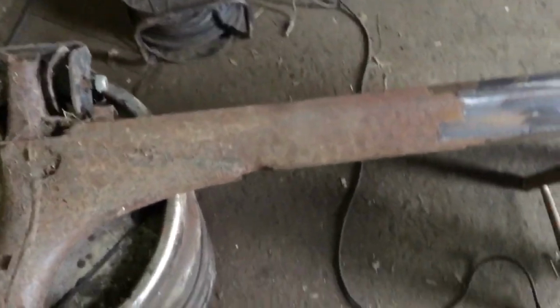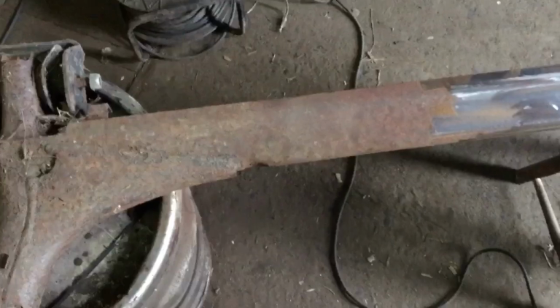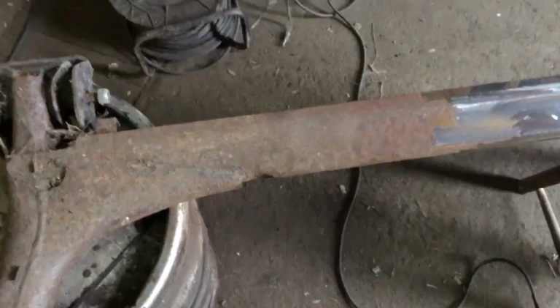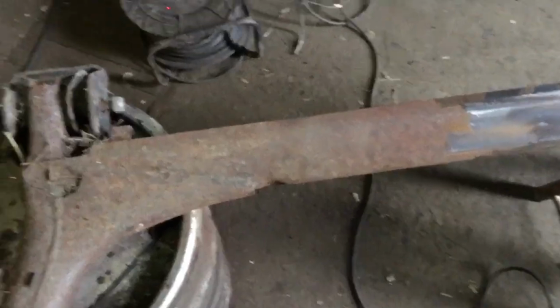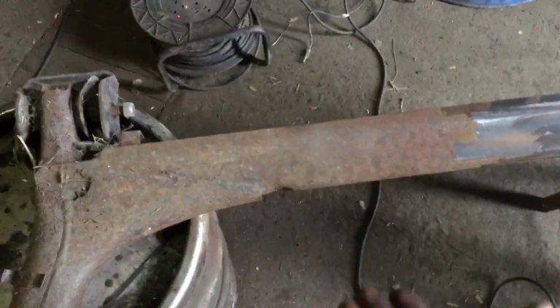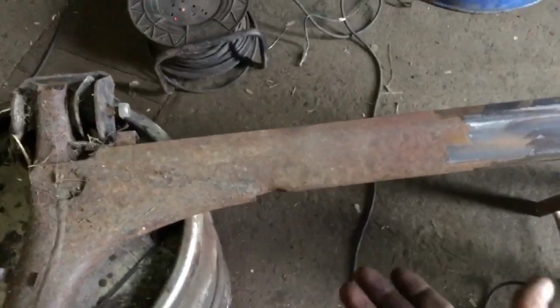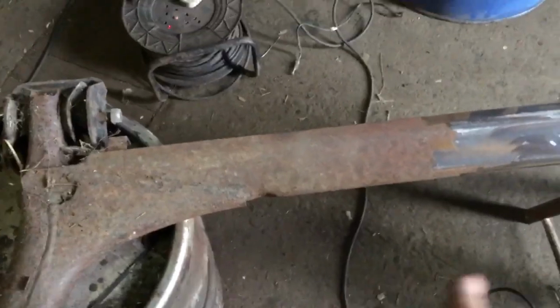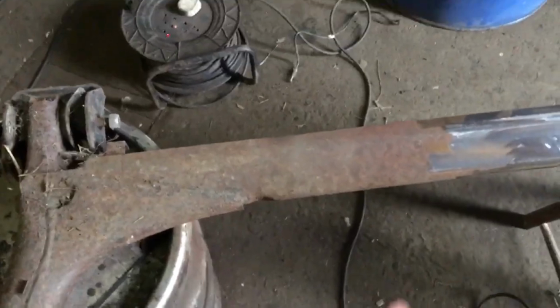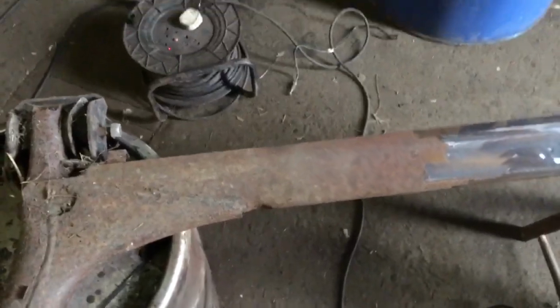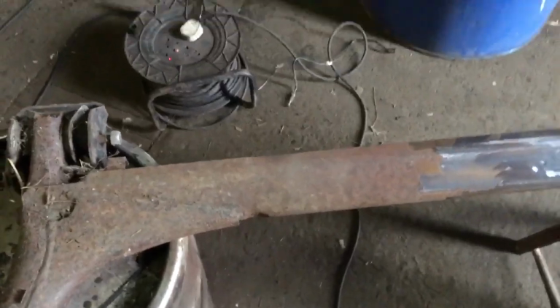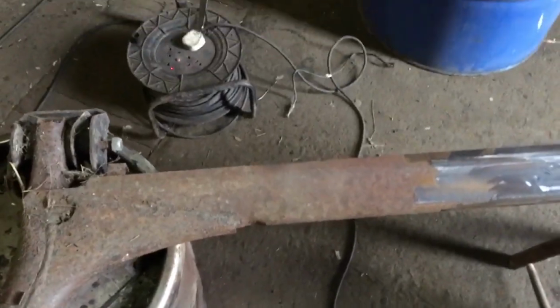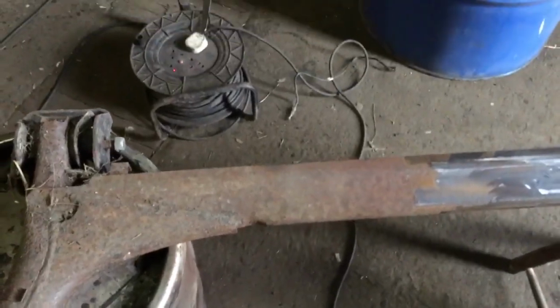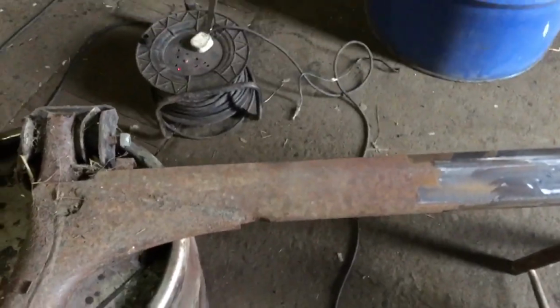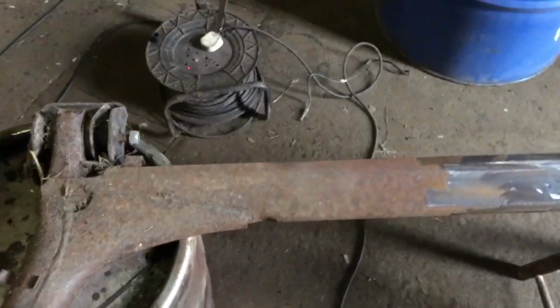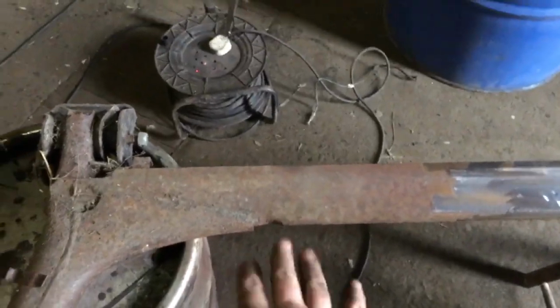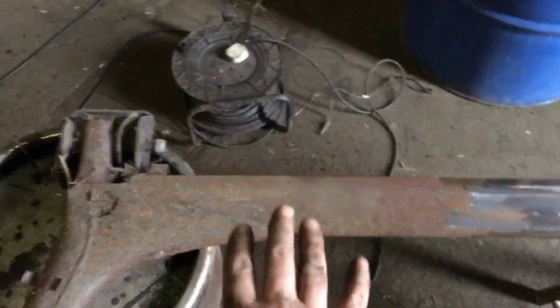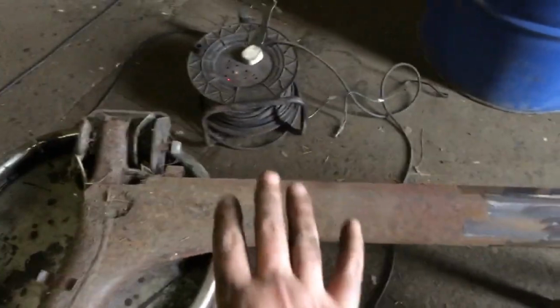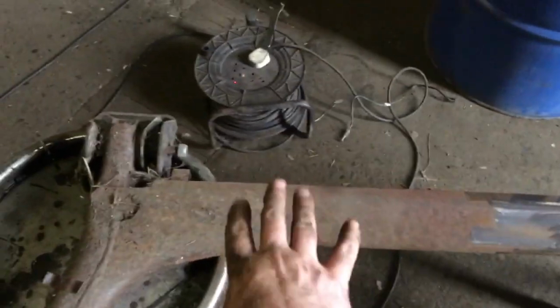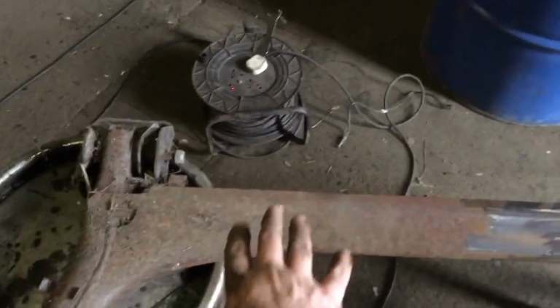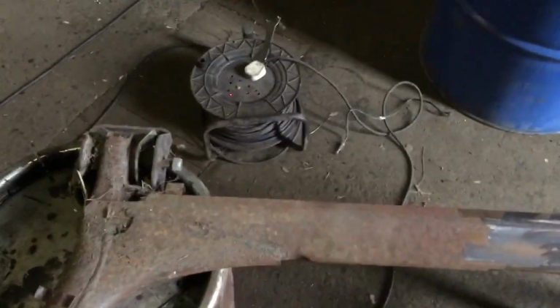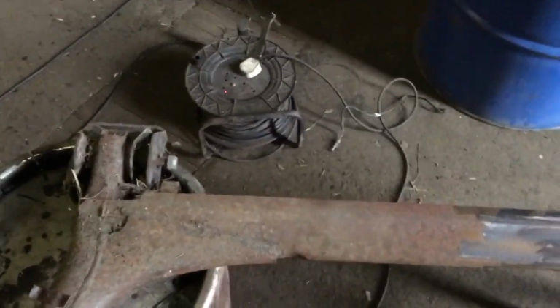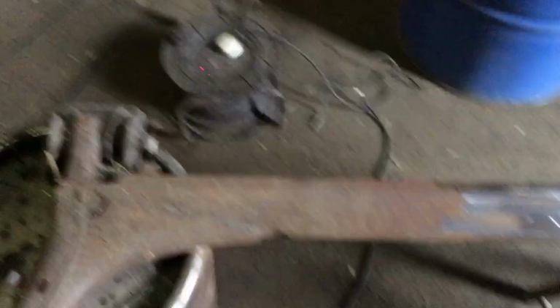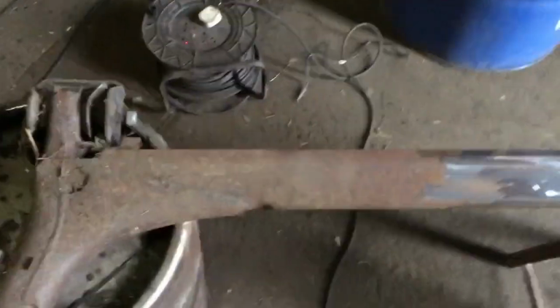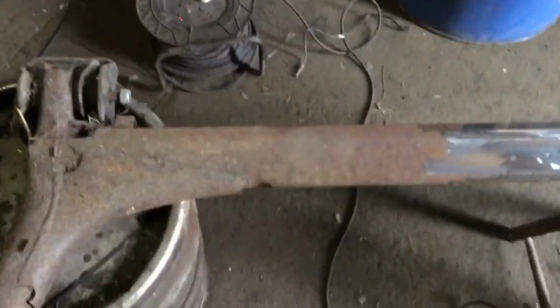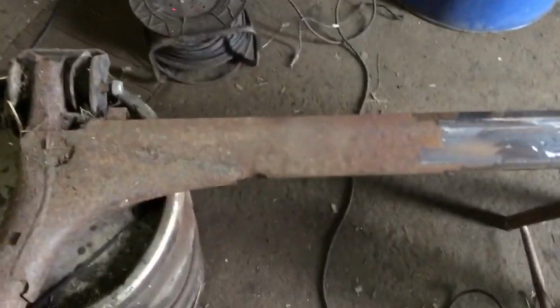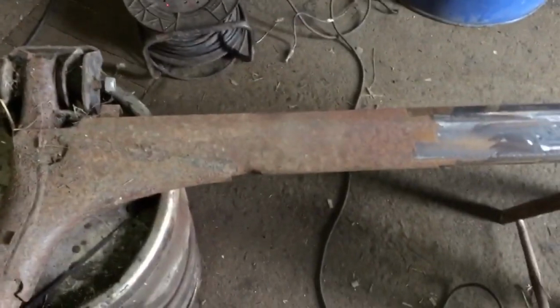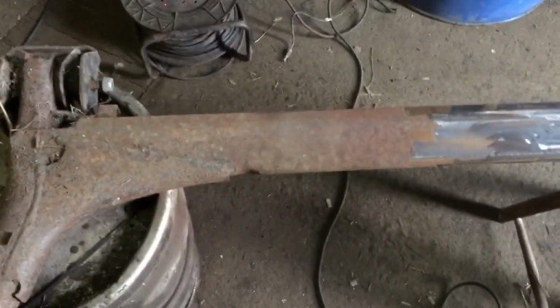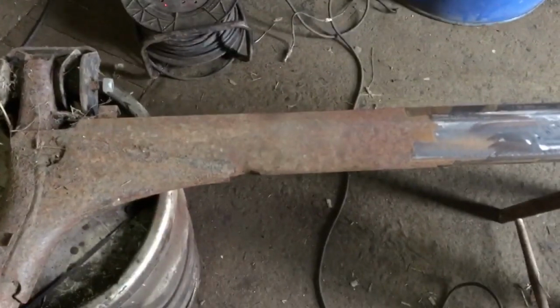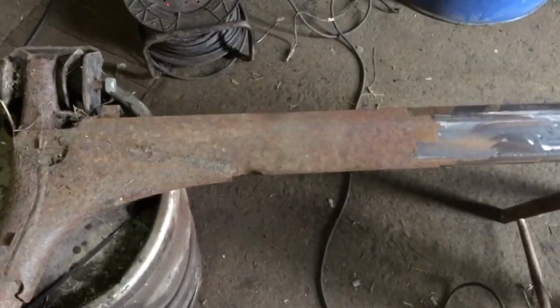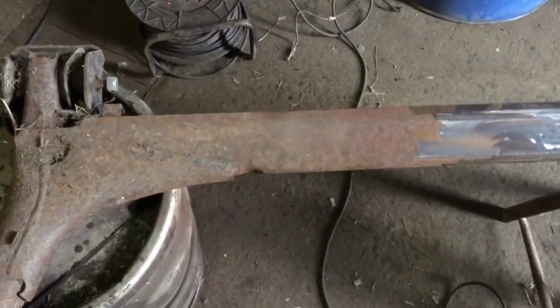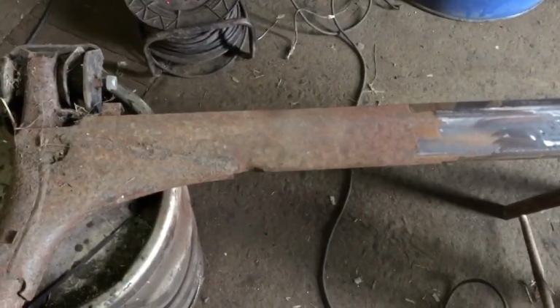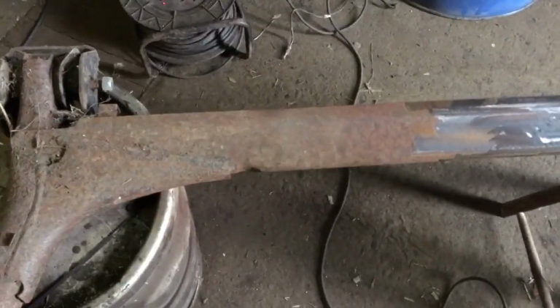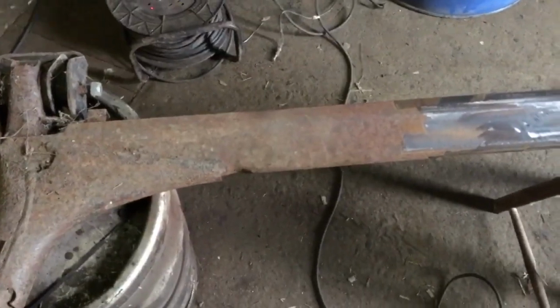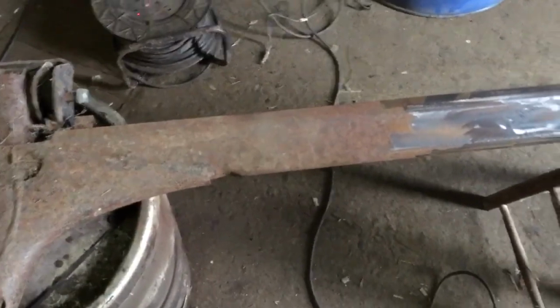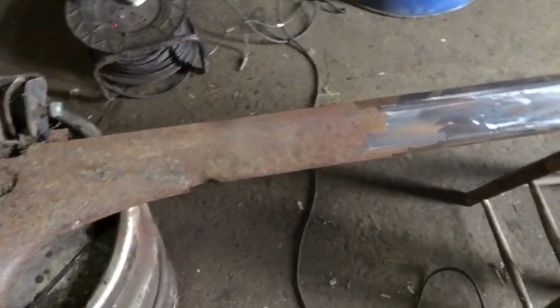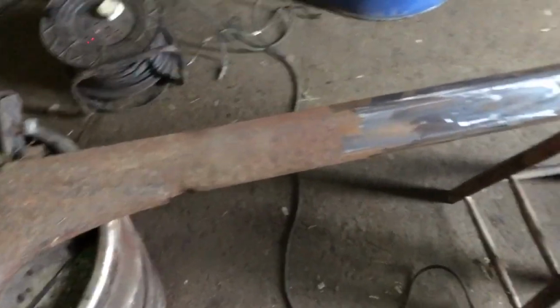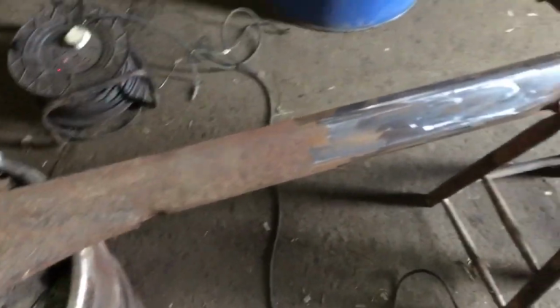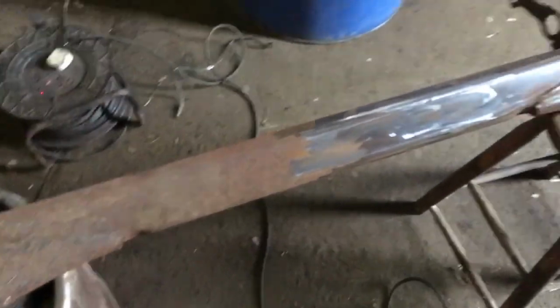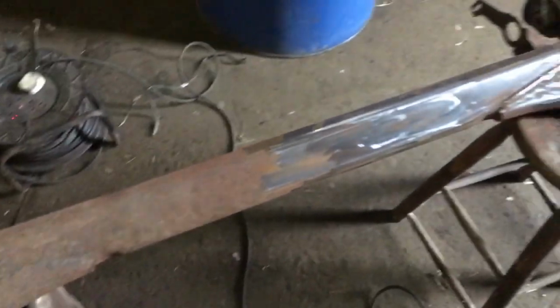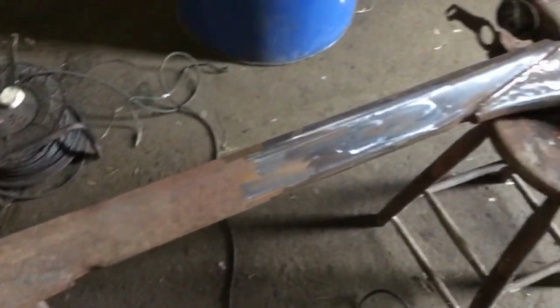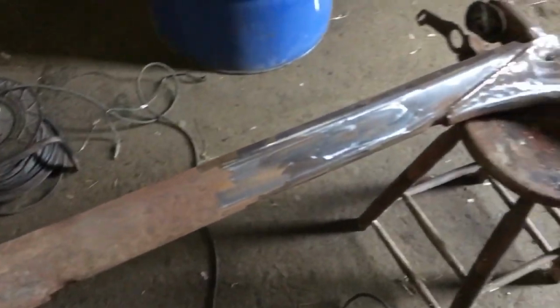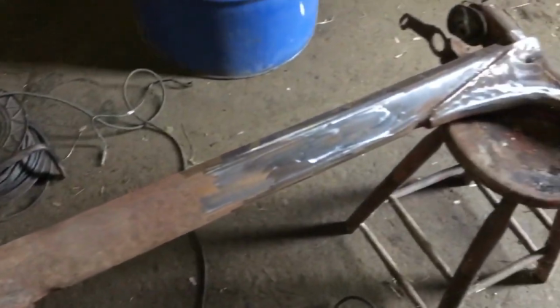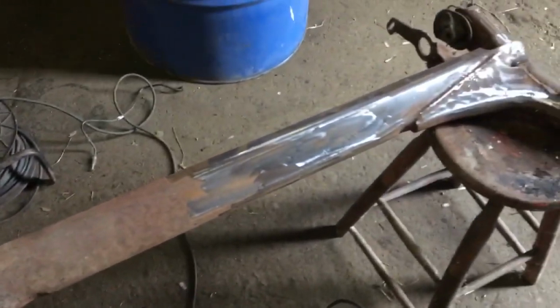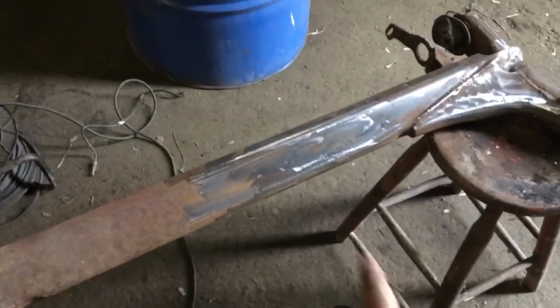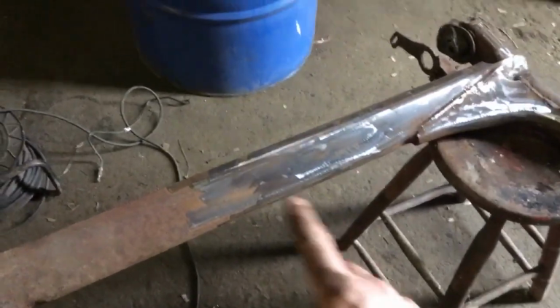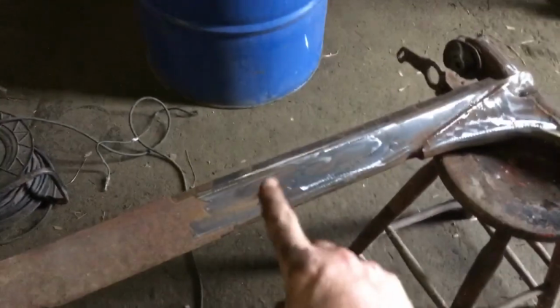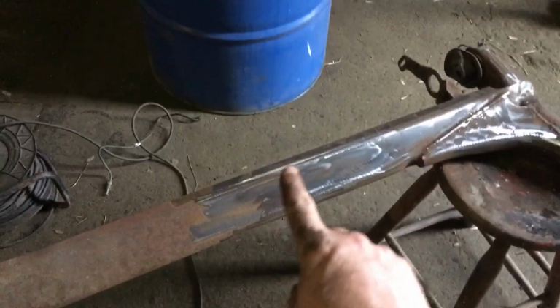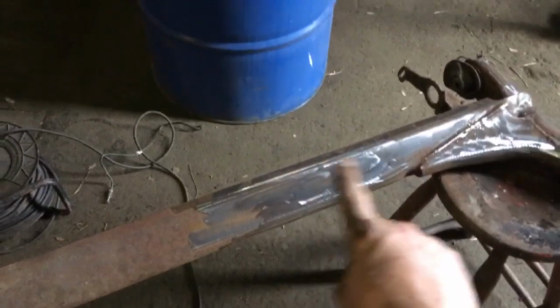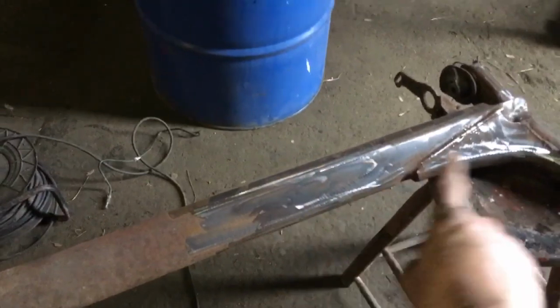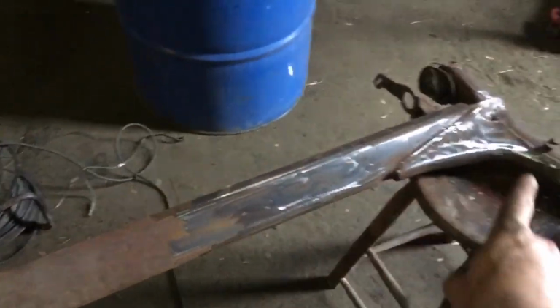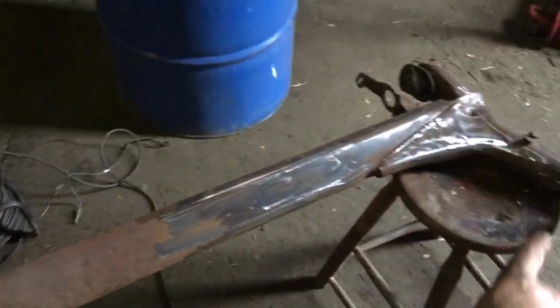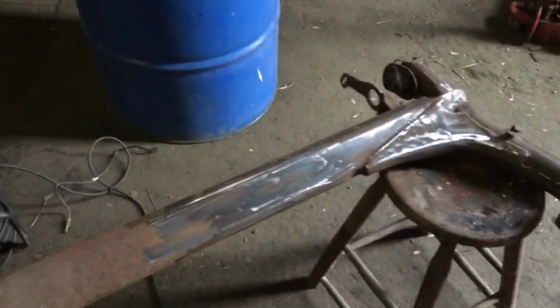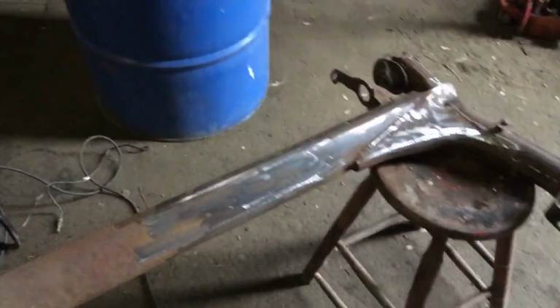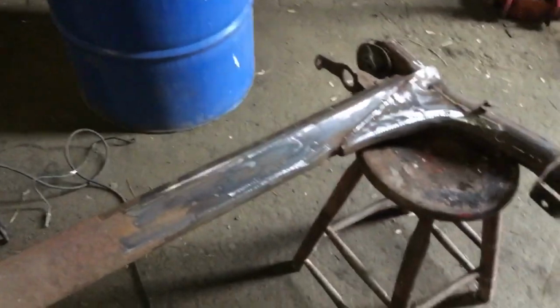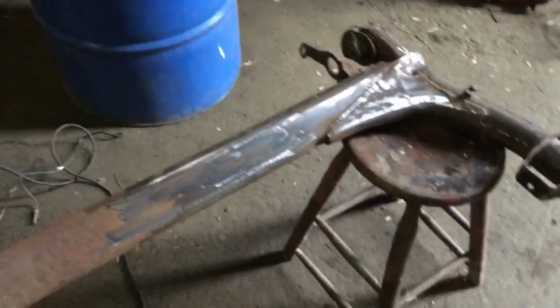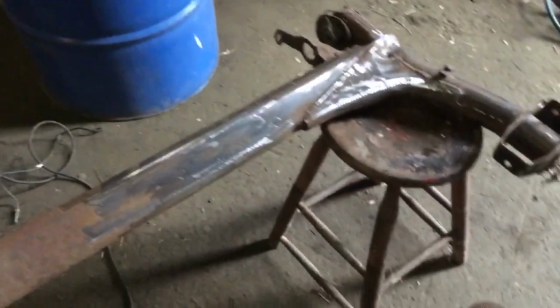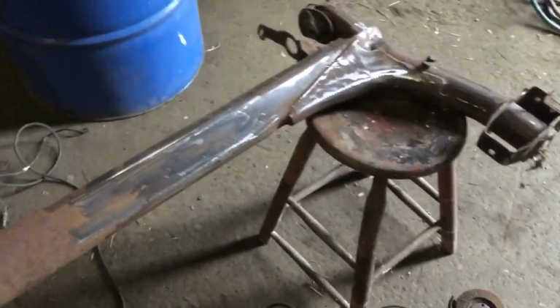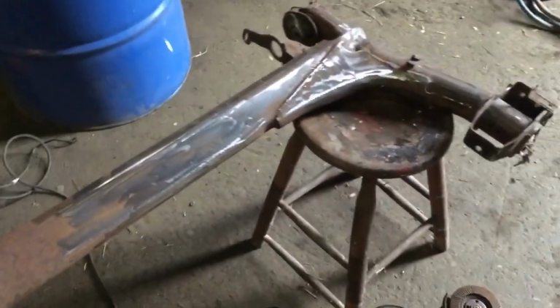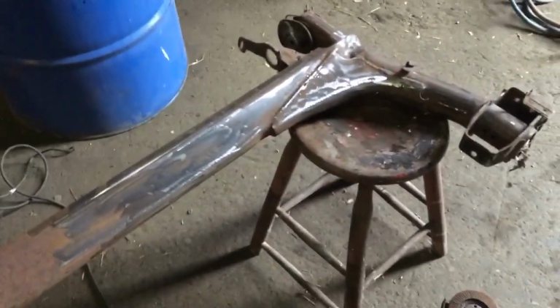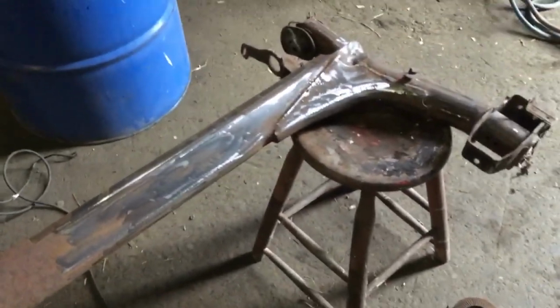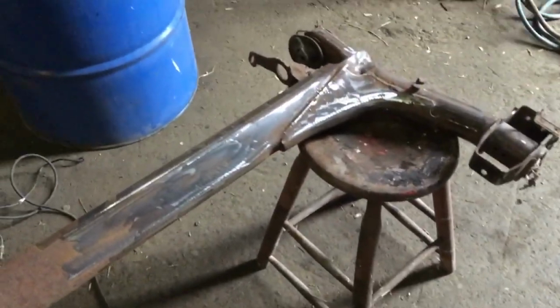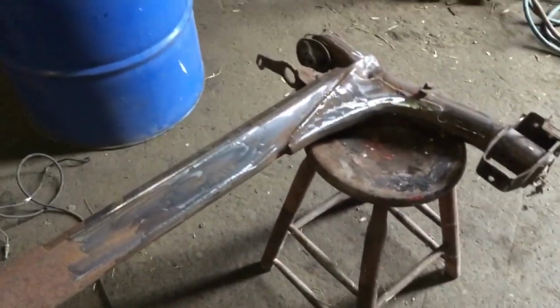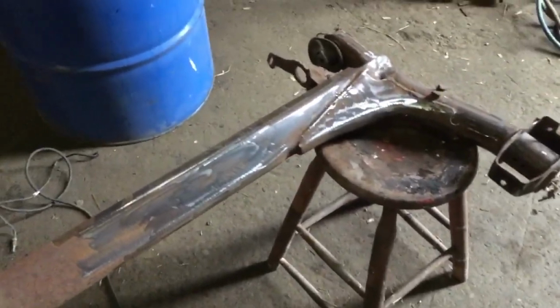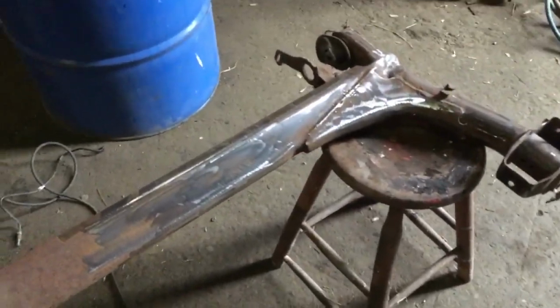It's only surface rust. There's no actual rust penetrating down into it, and I'll clean all this down and then Hammerite paint it.